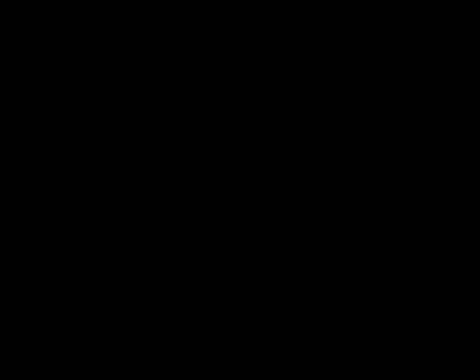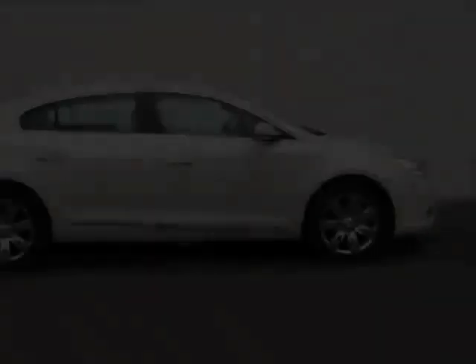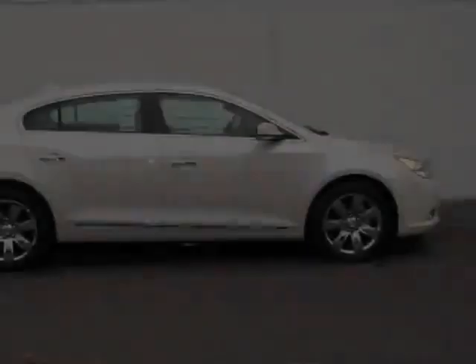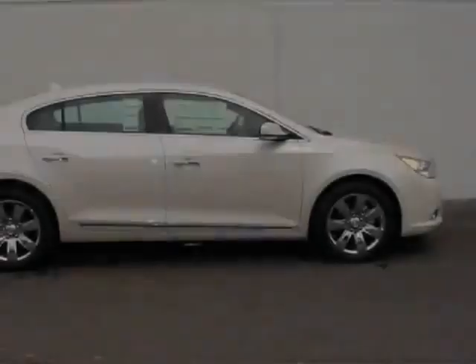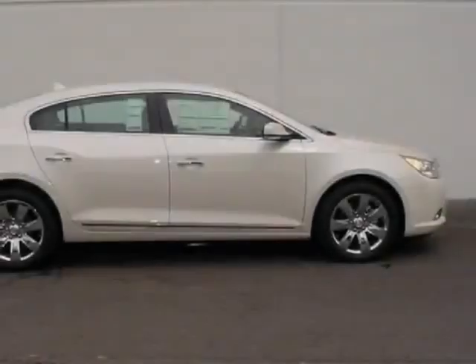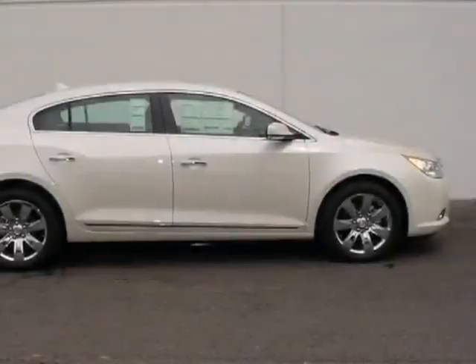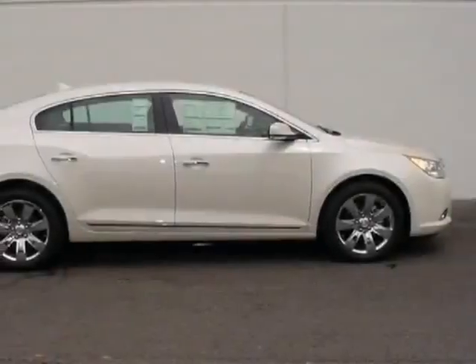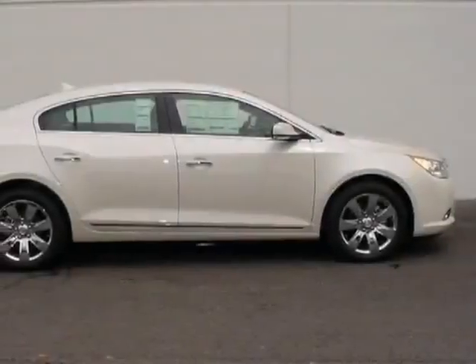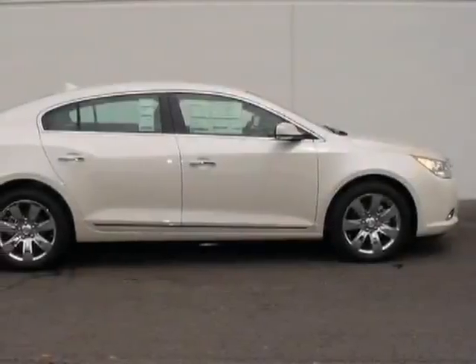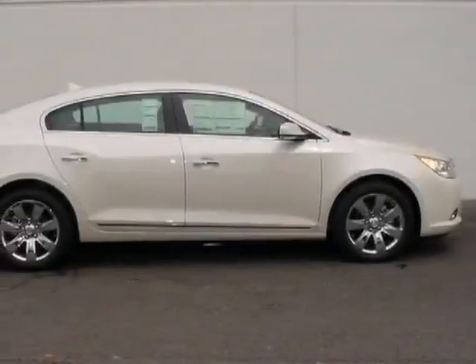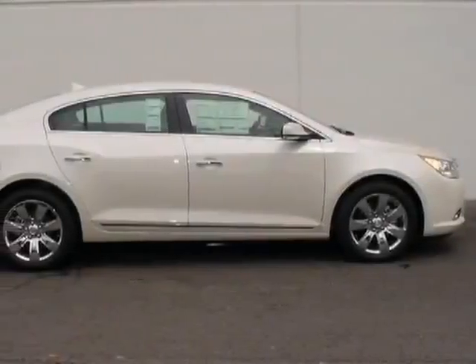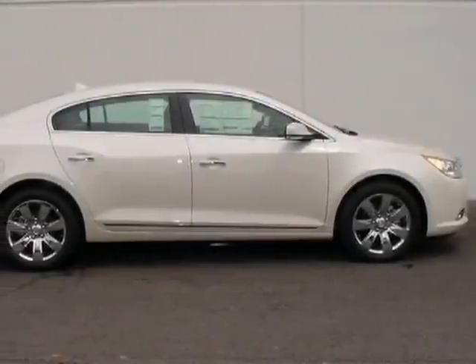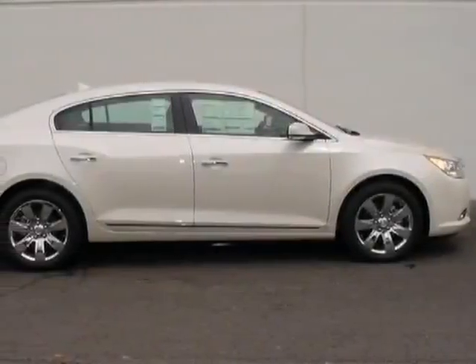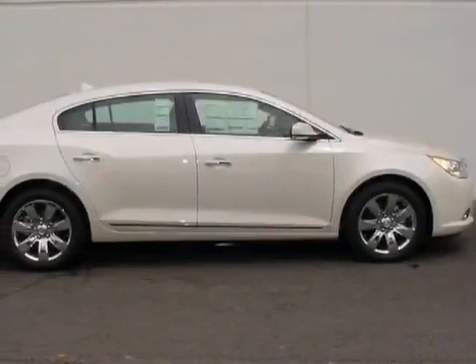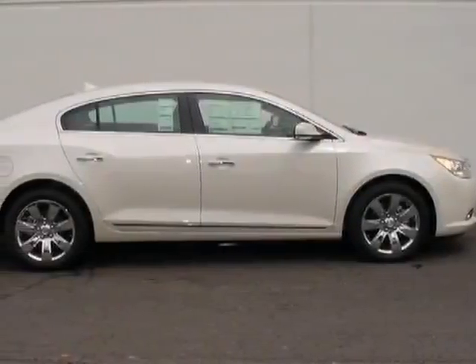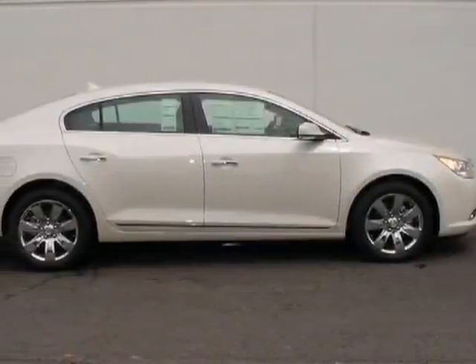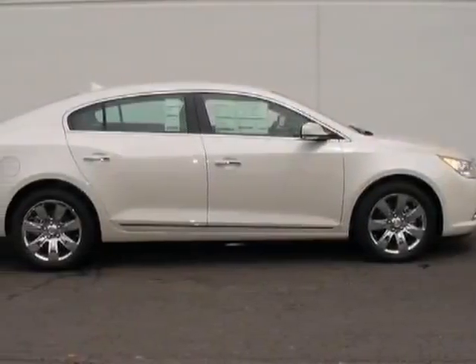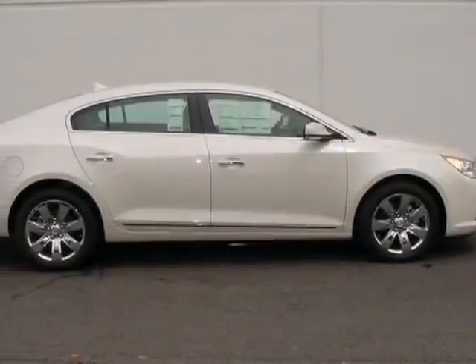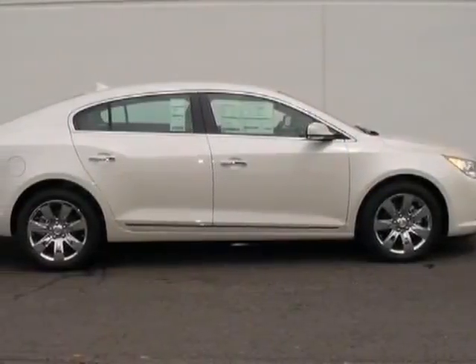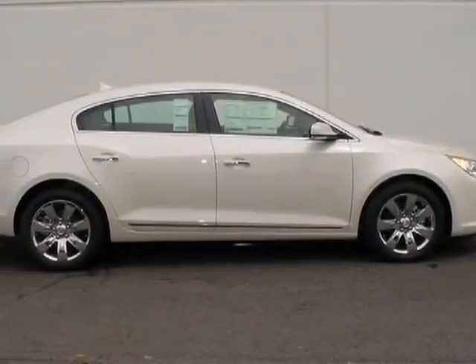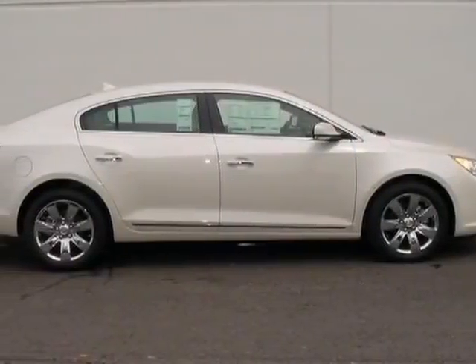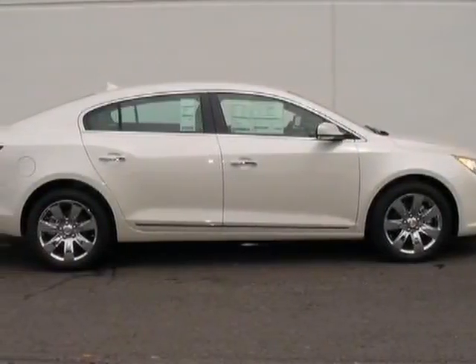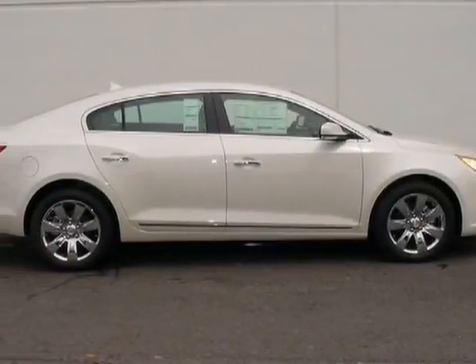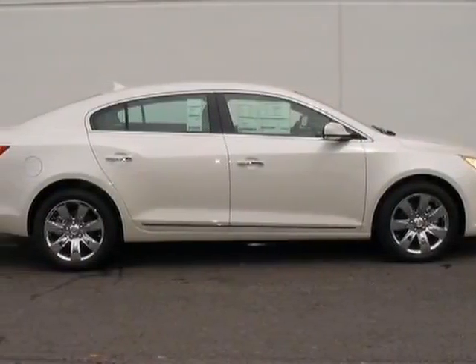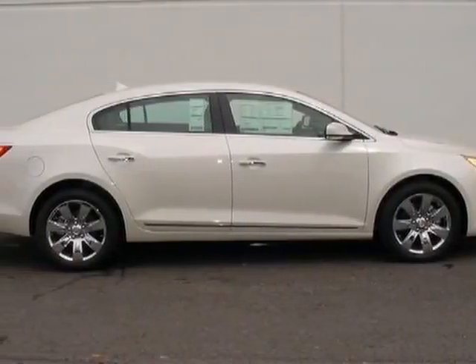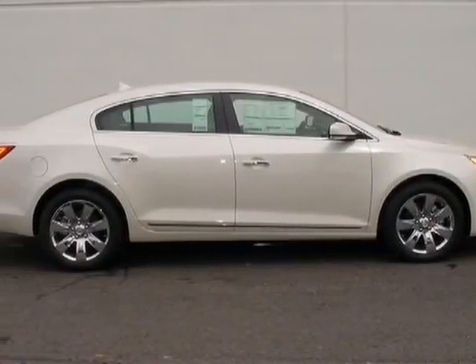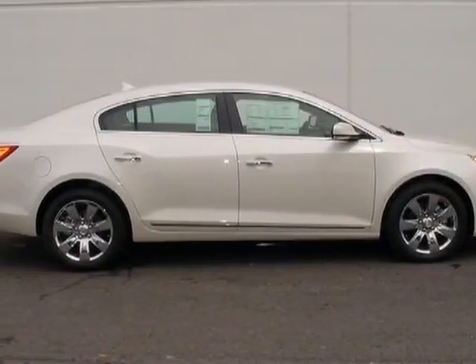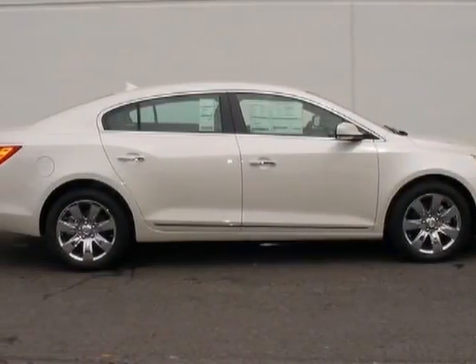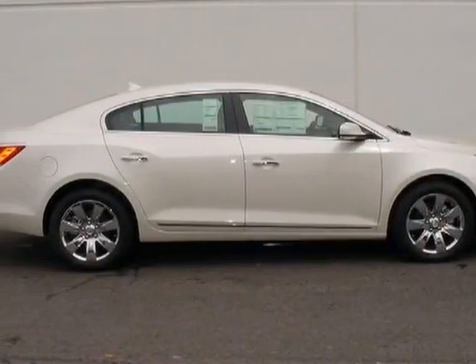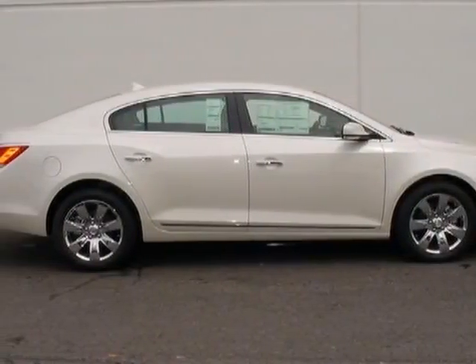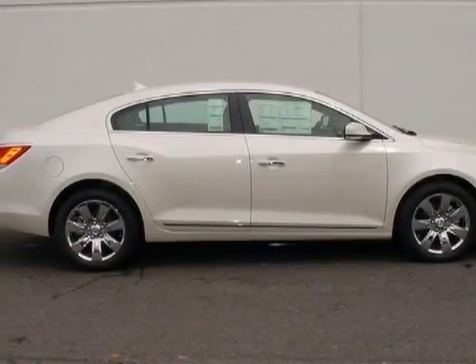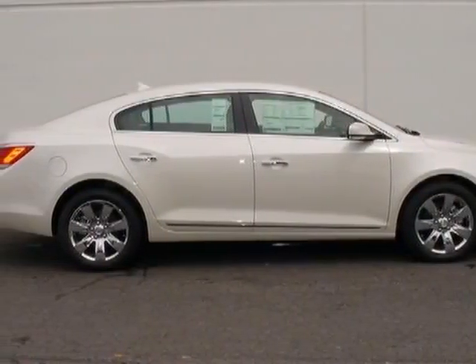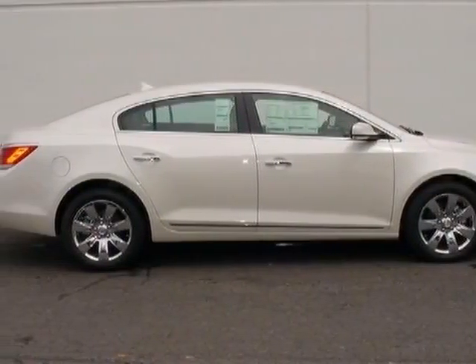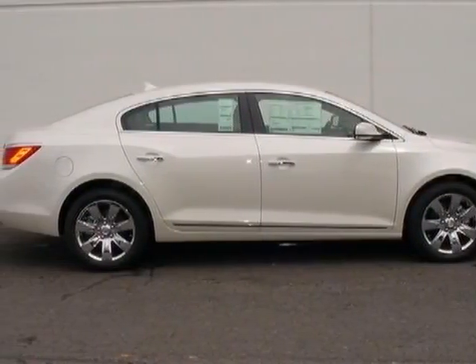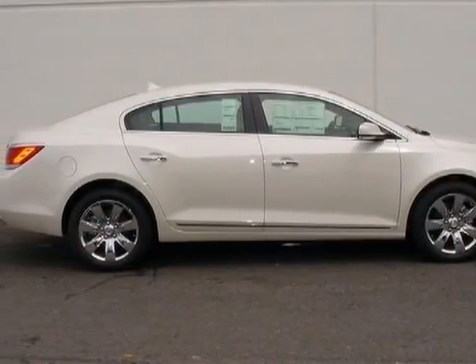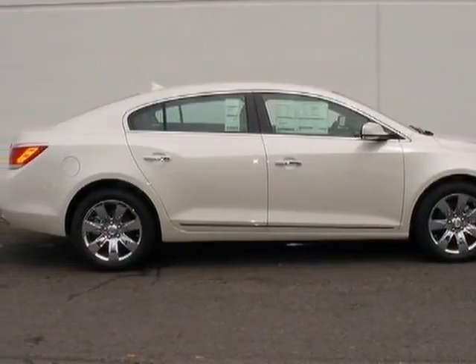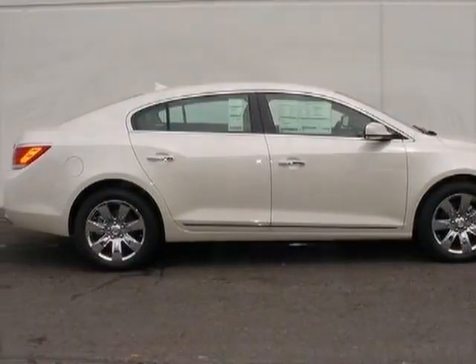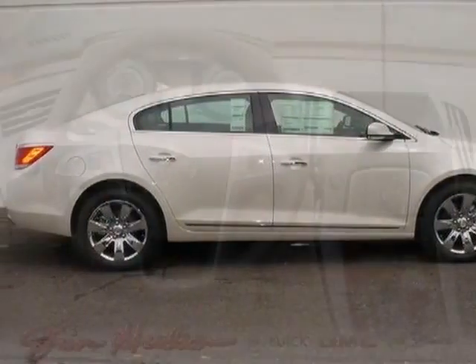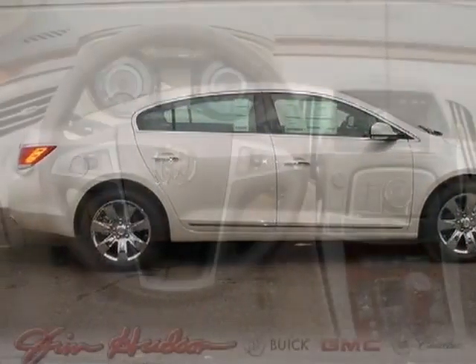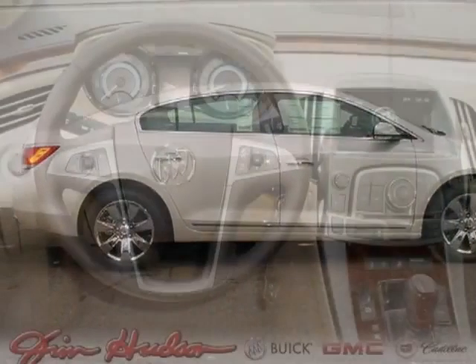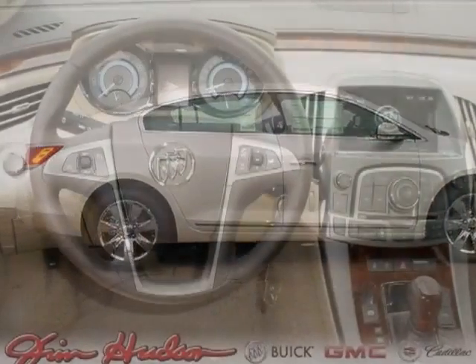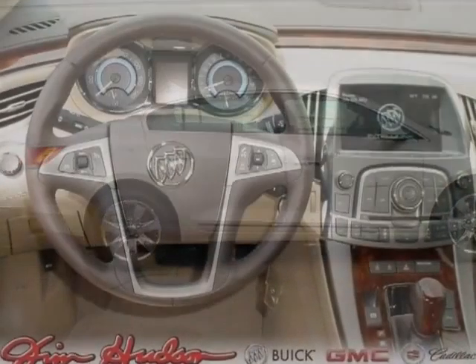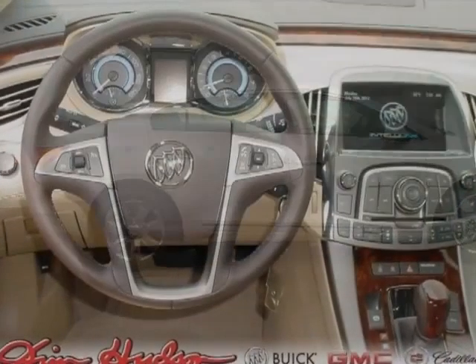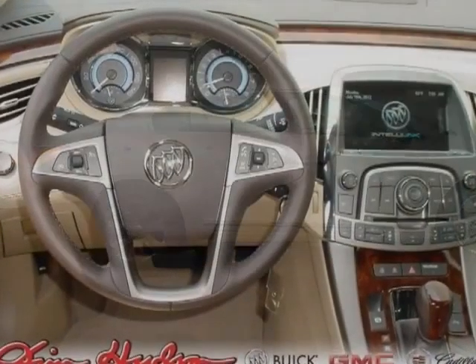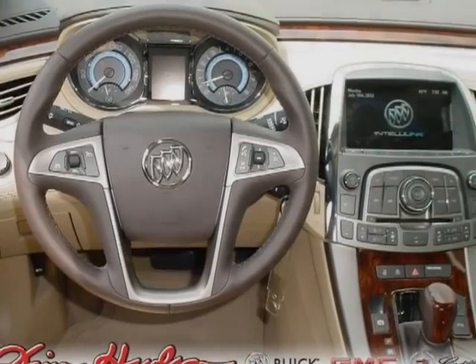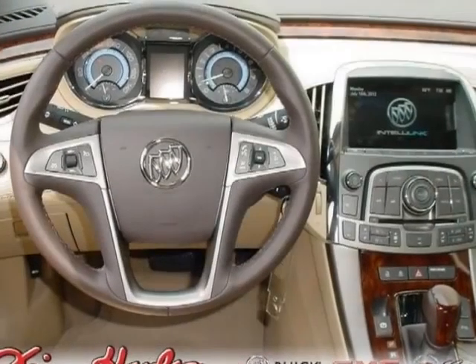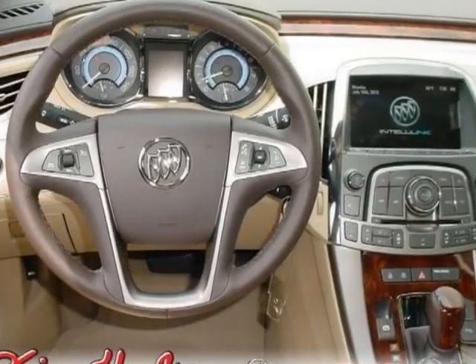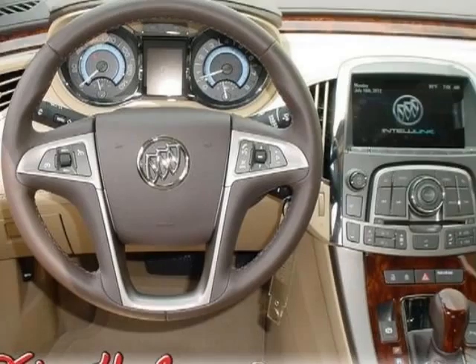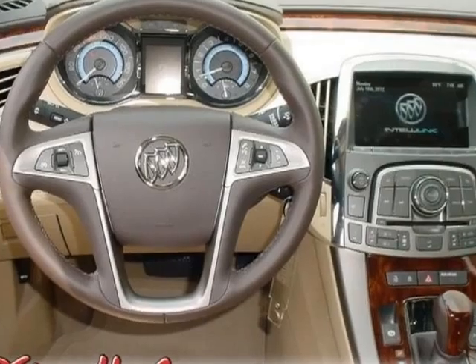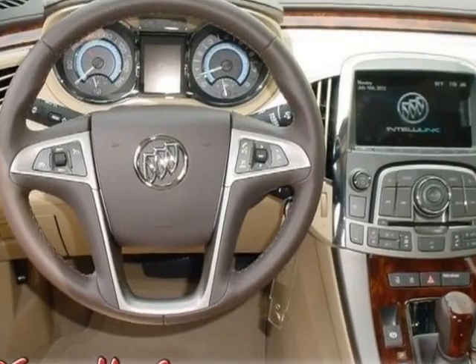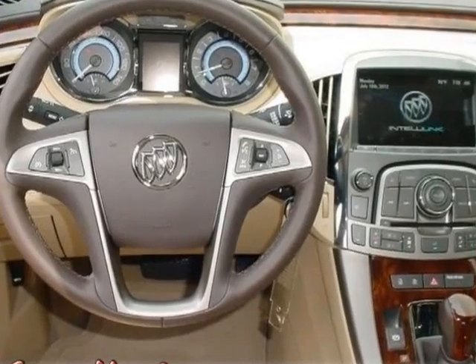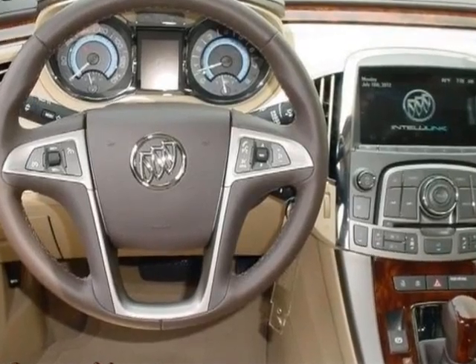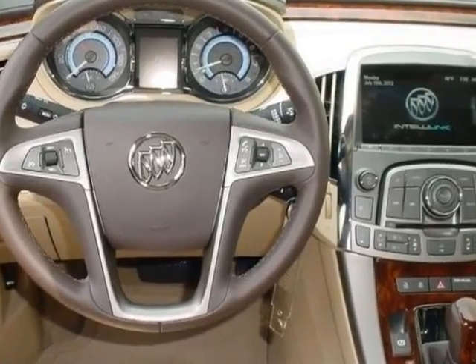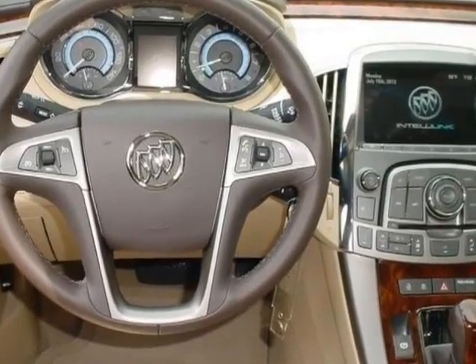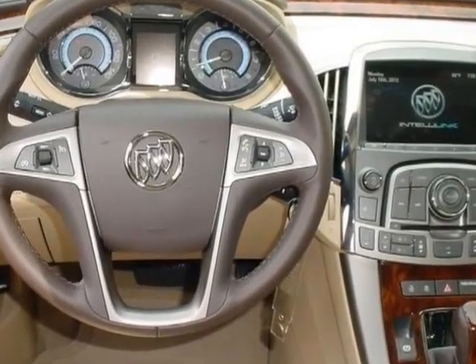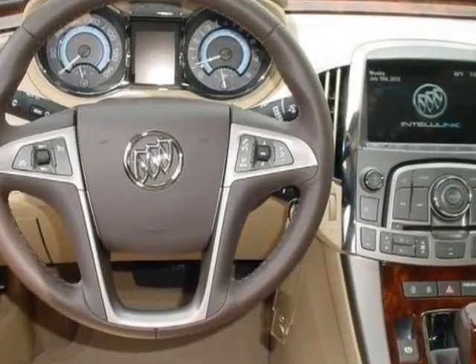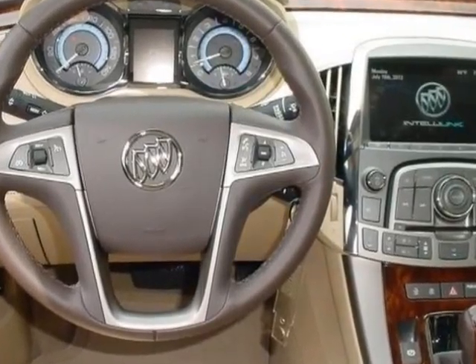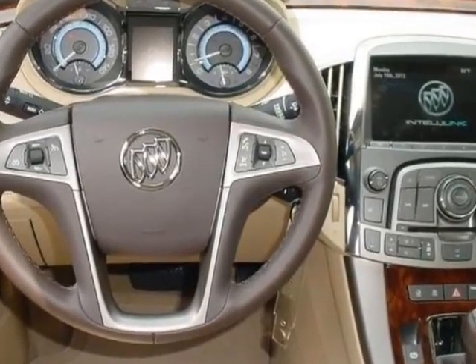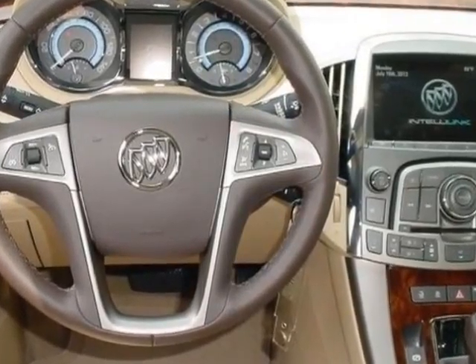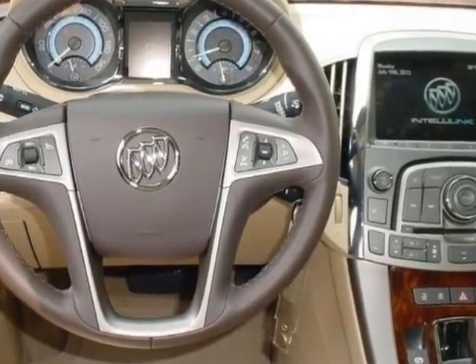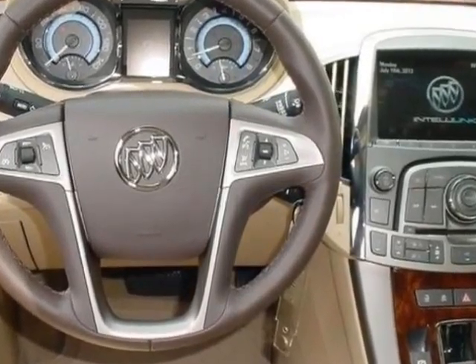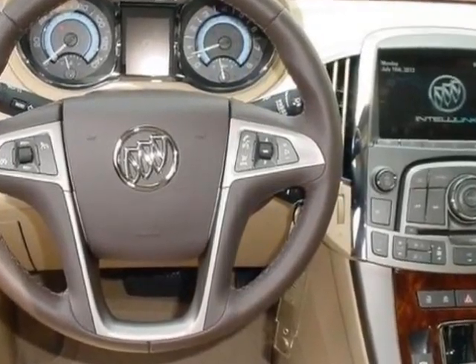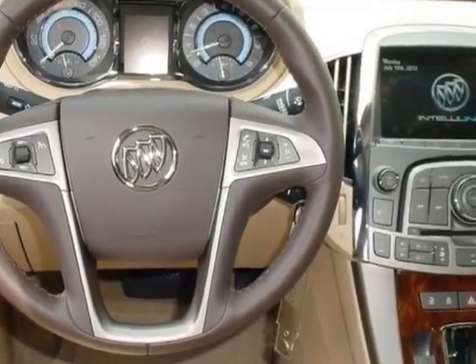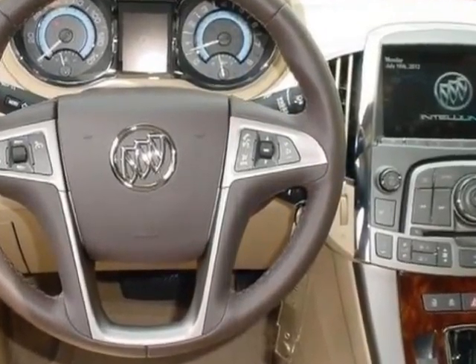Check out this new 2013 Buick LaCrosse. For your protection, this vehicle has a full factory warranty.